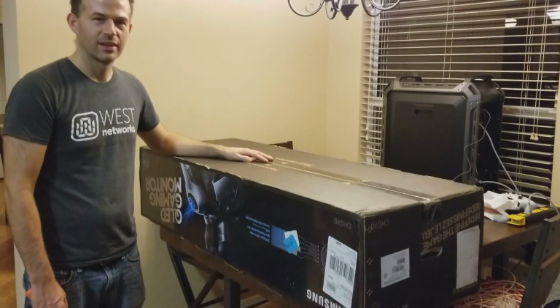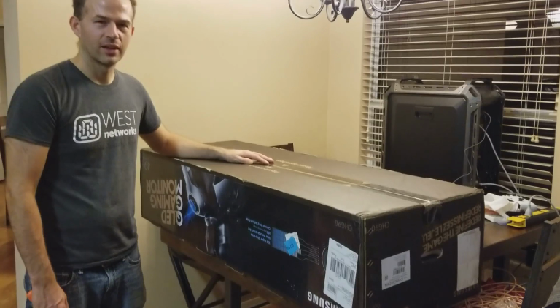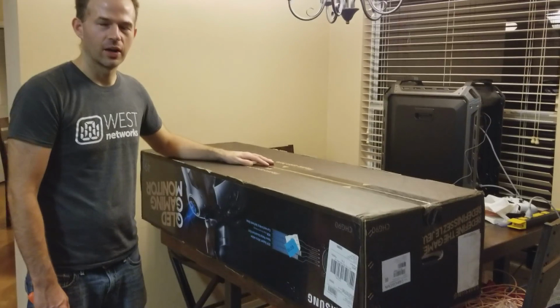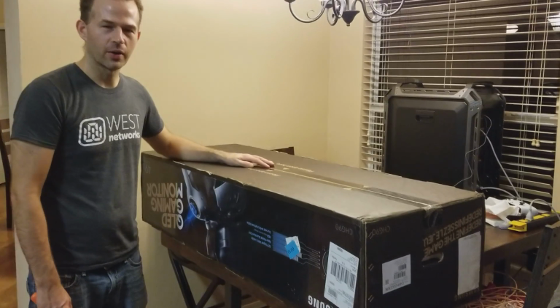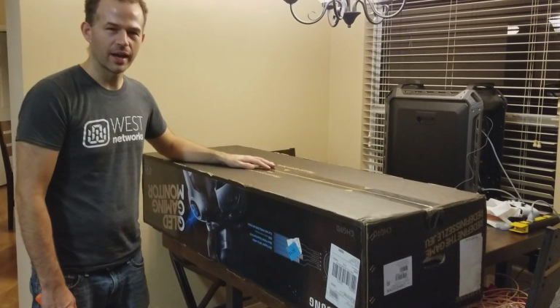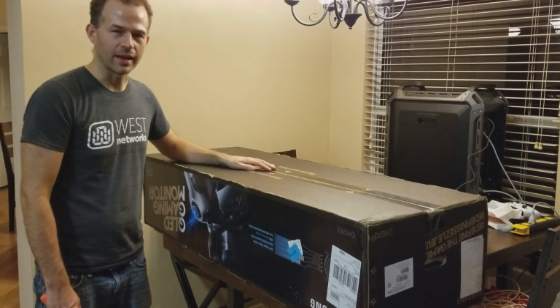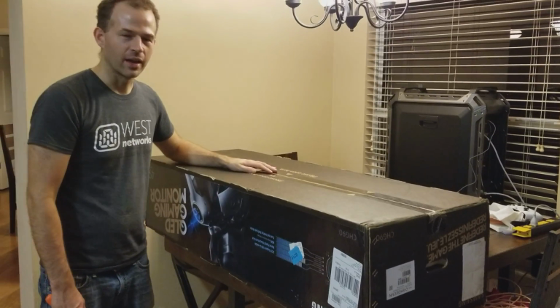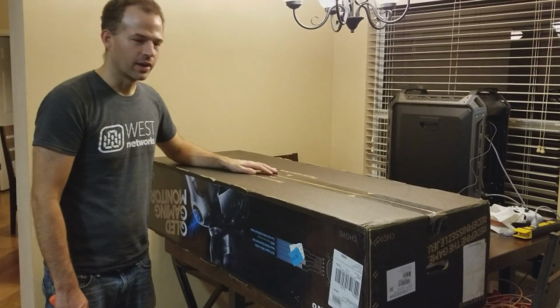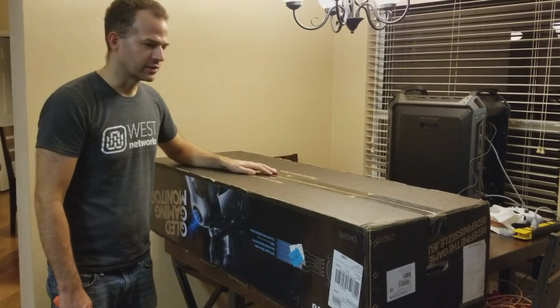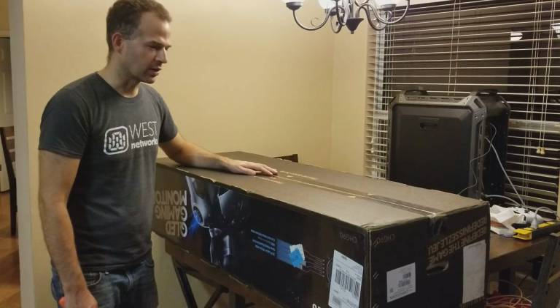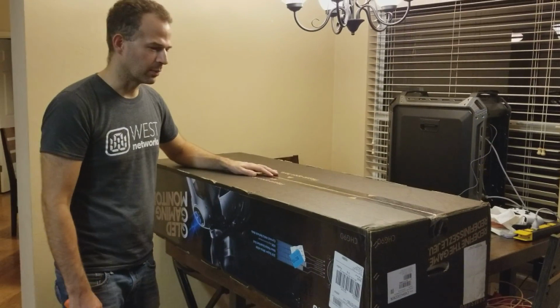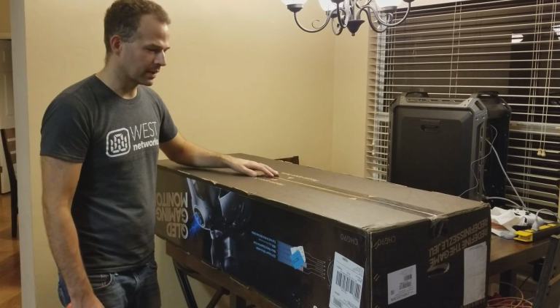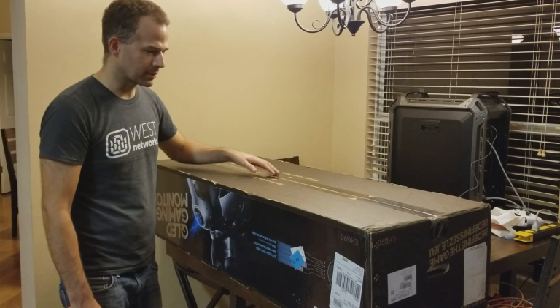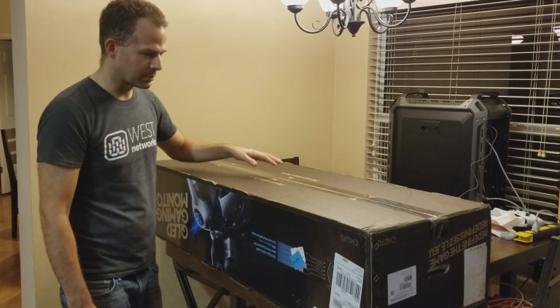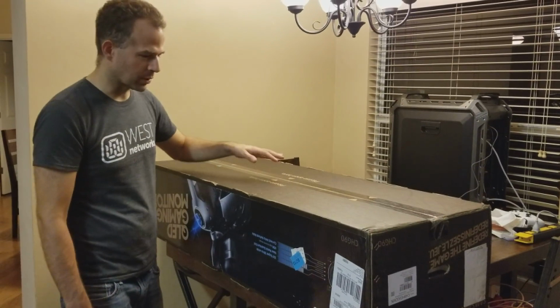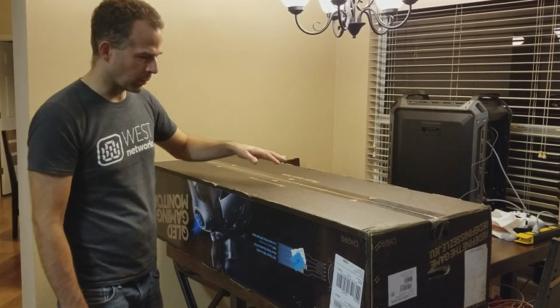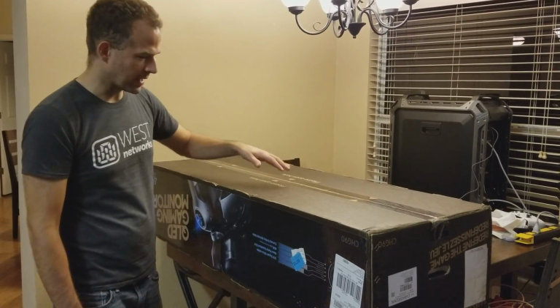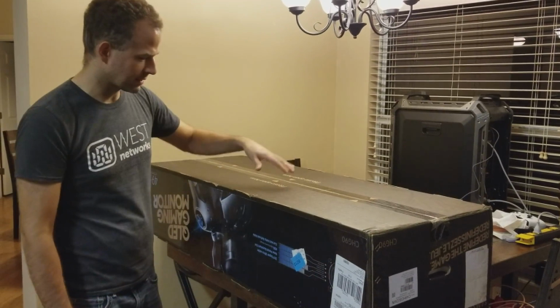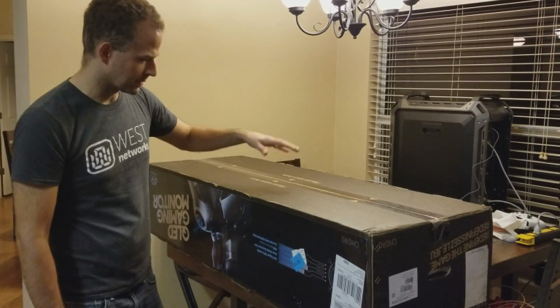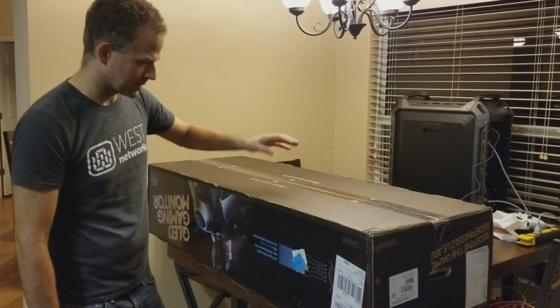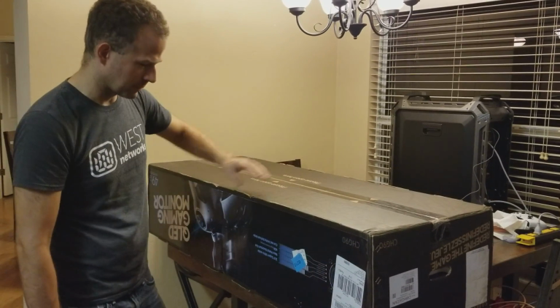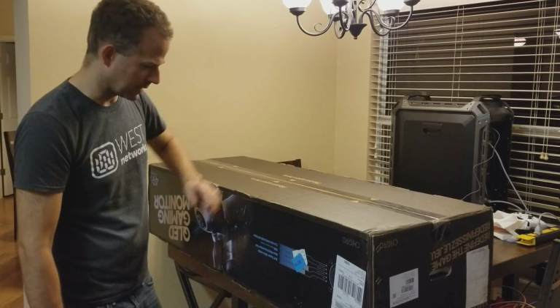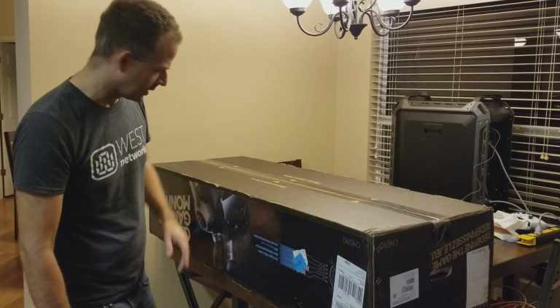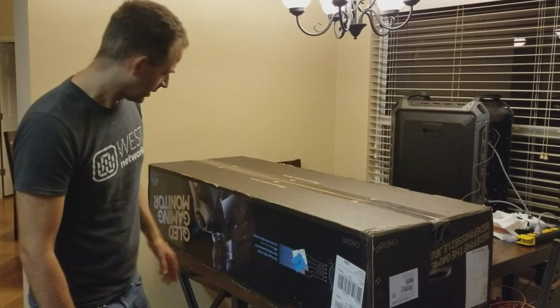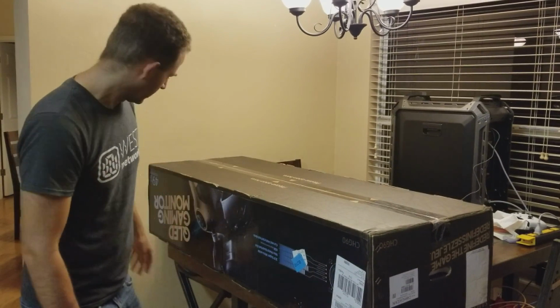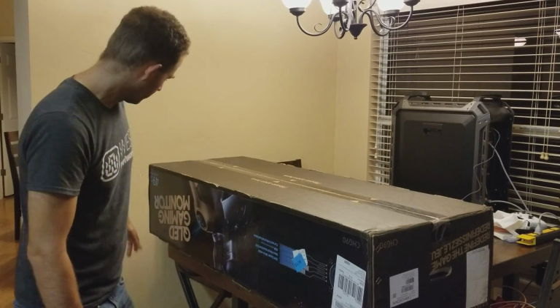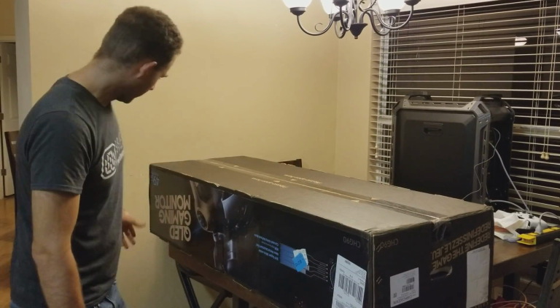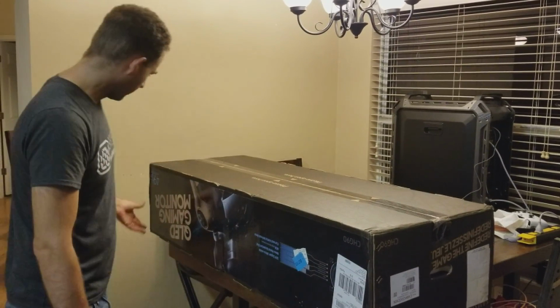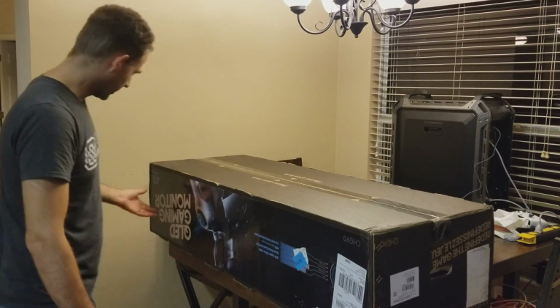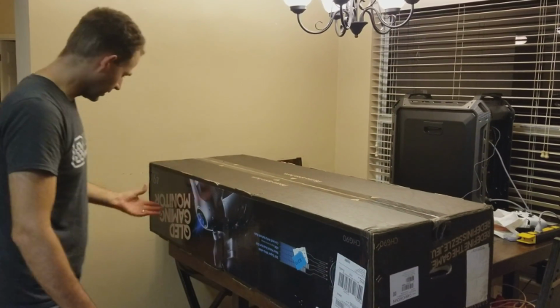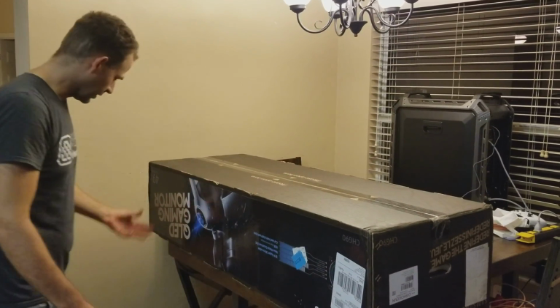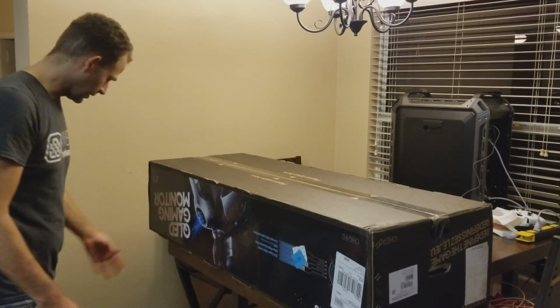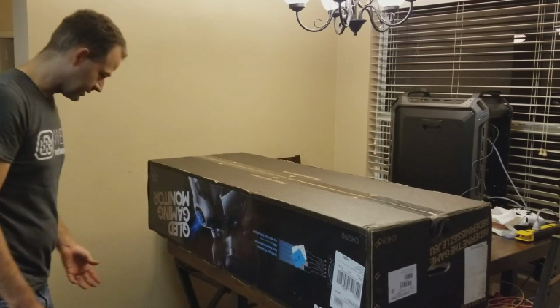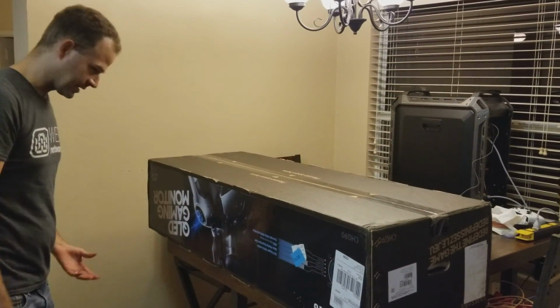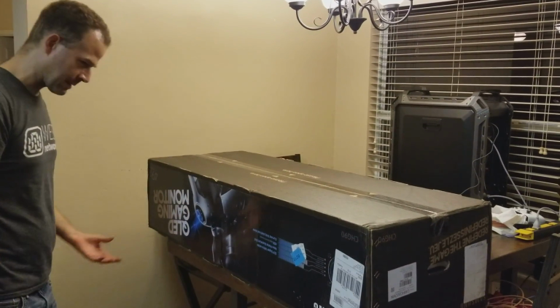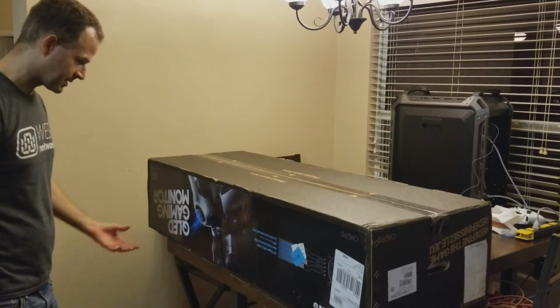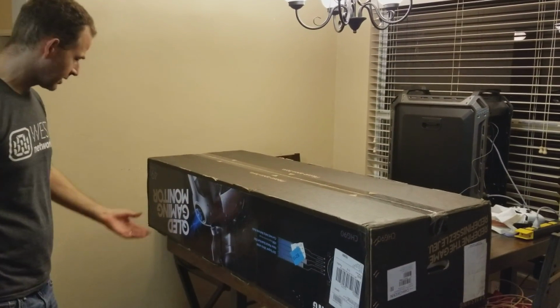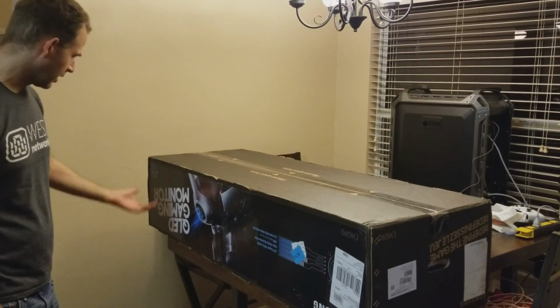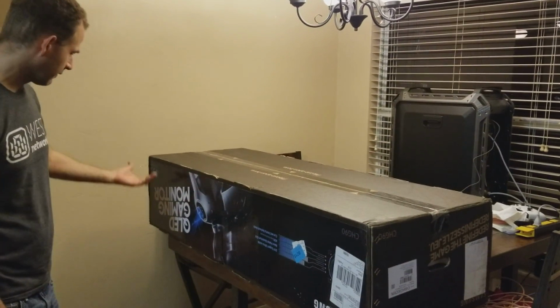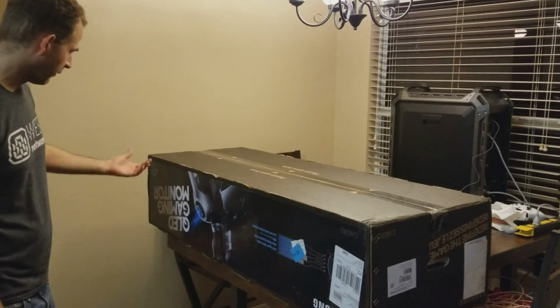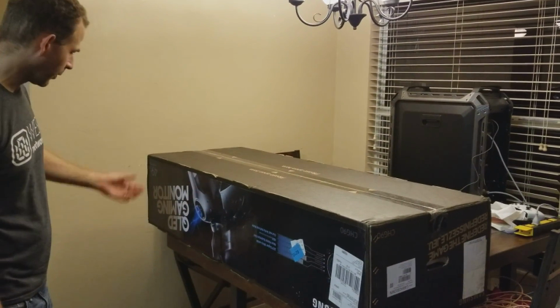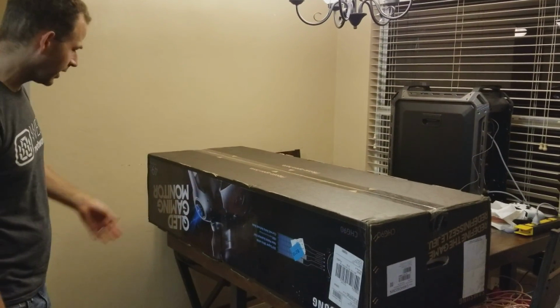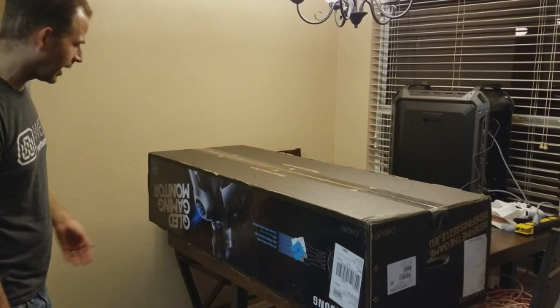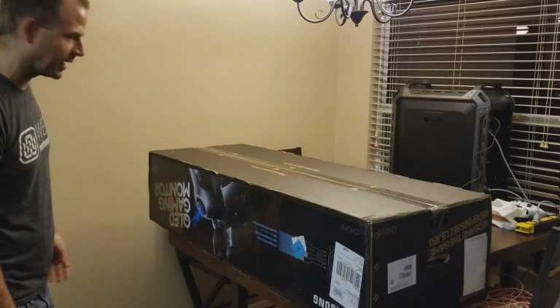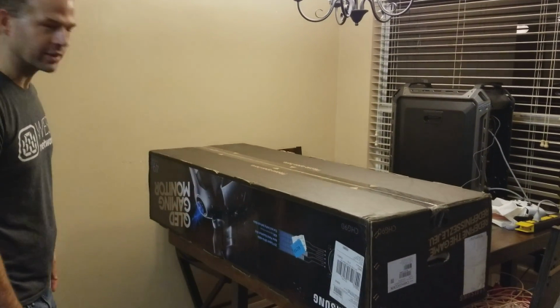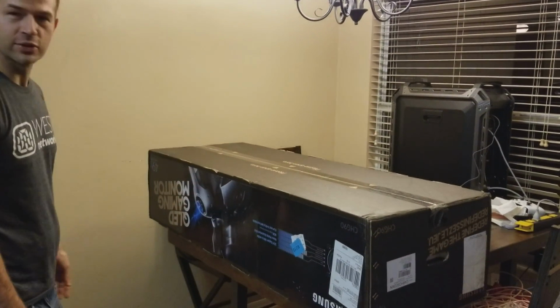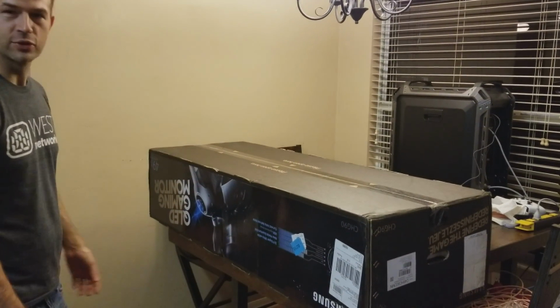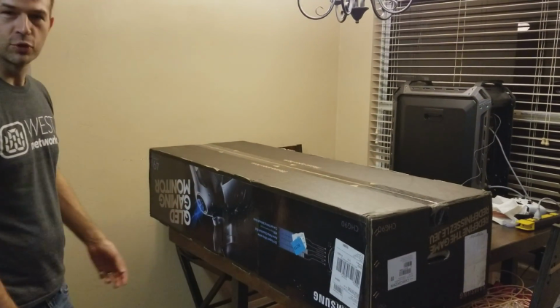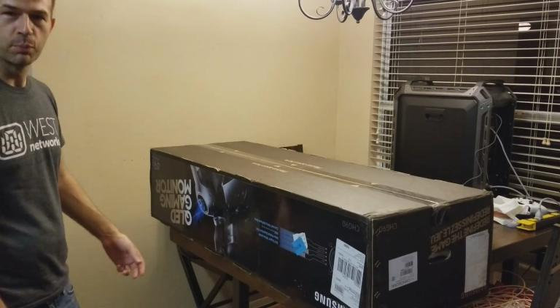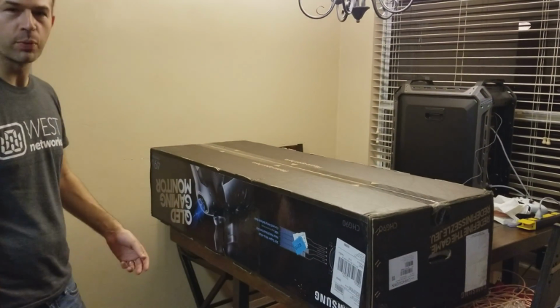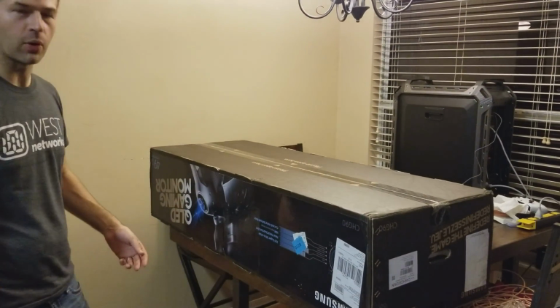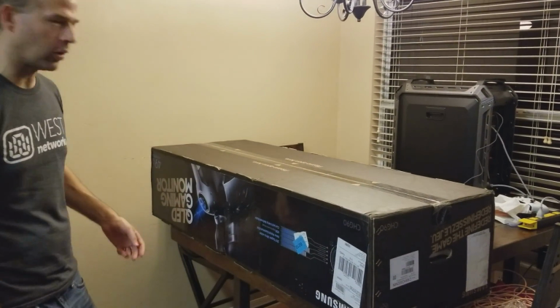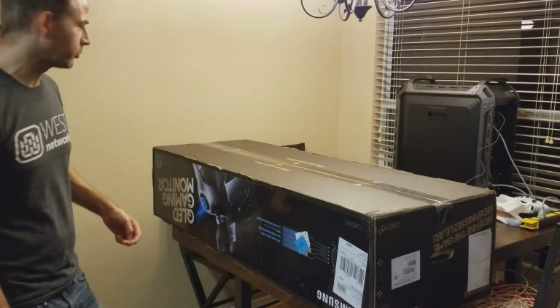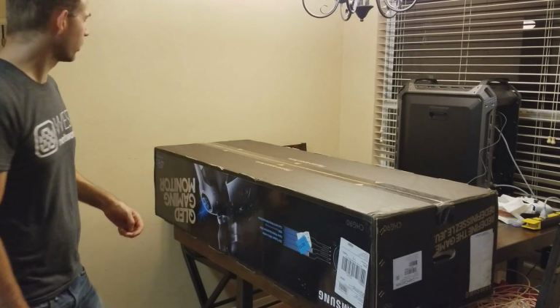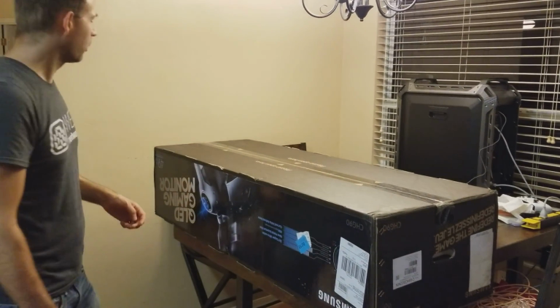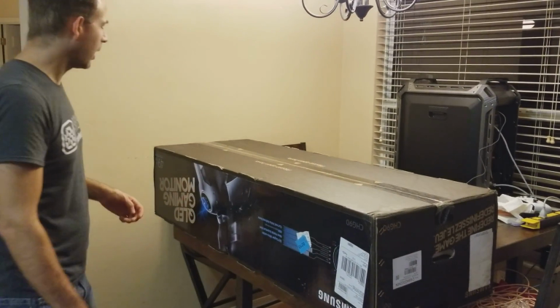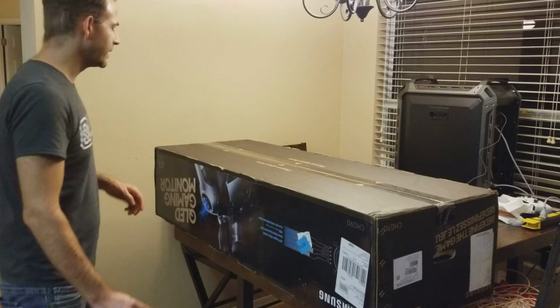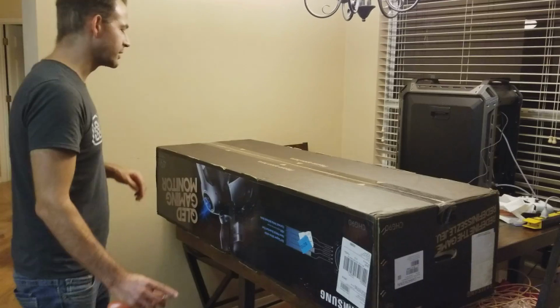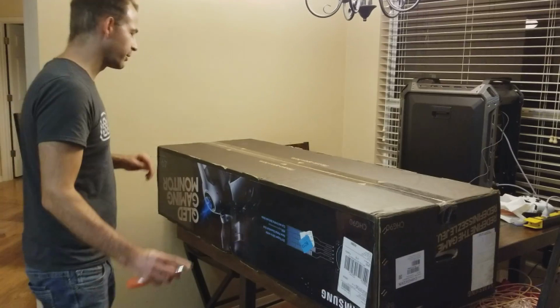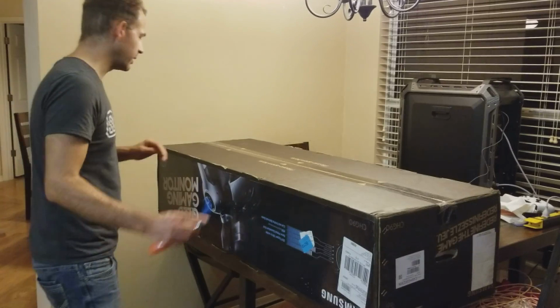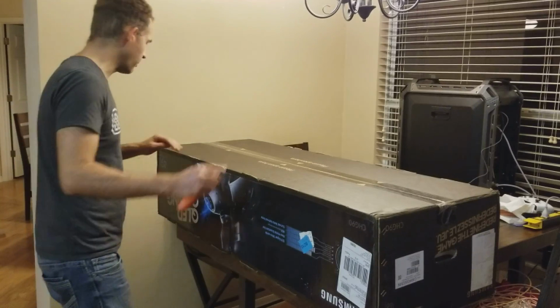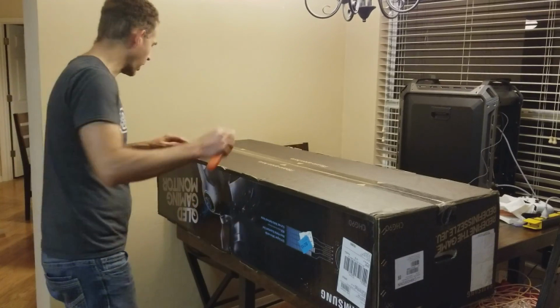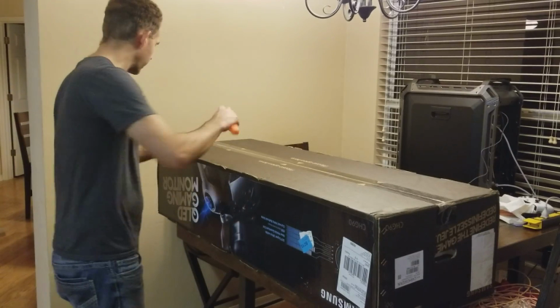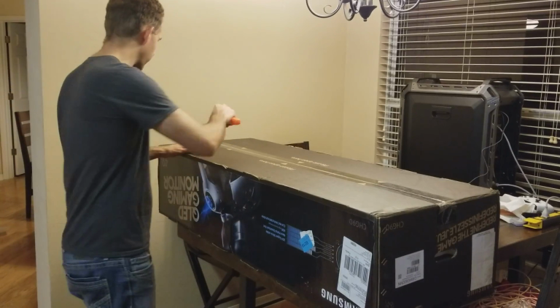My name is Peter West. I'm going to be playing with a Samsung 49-inch super ultra wide screen monitor.